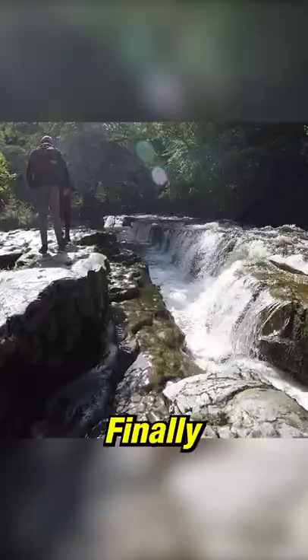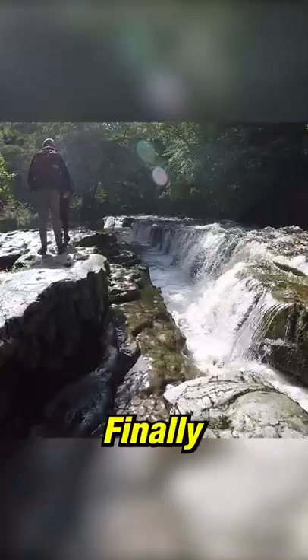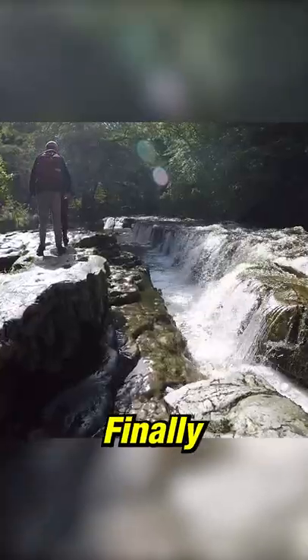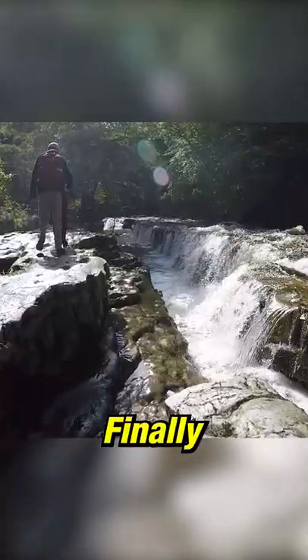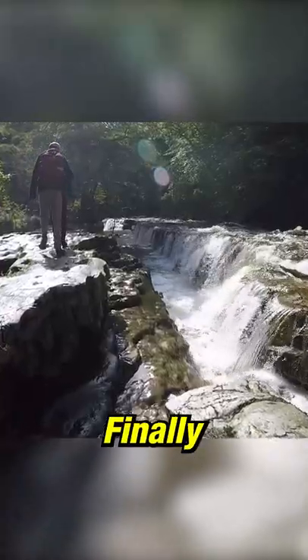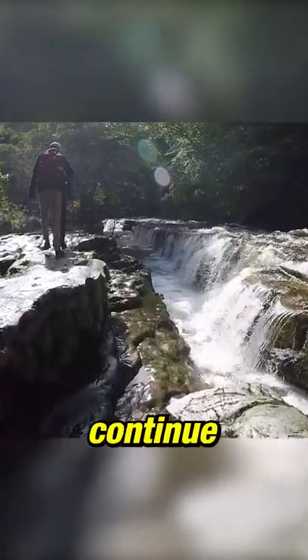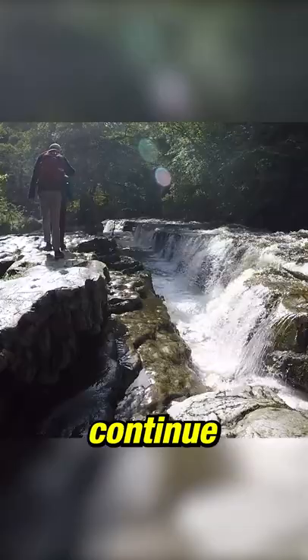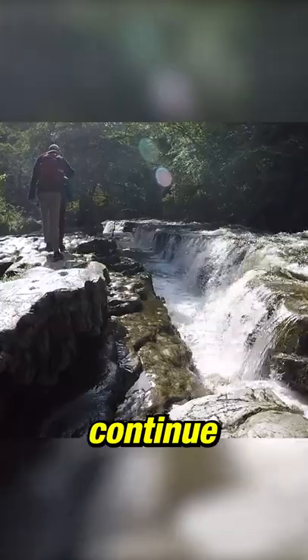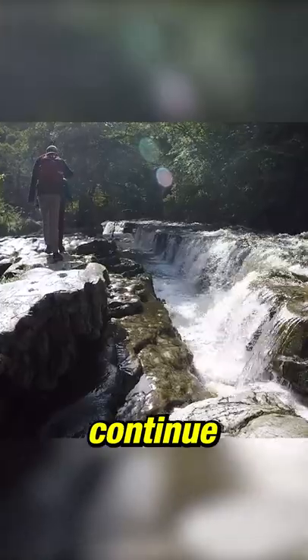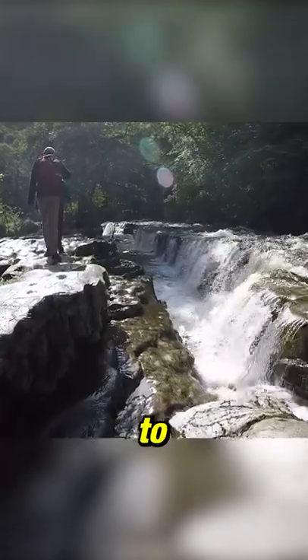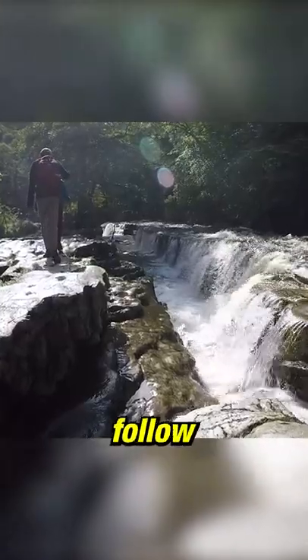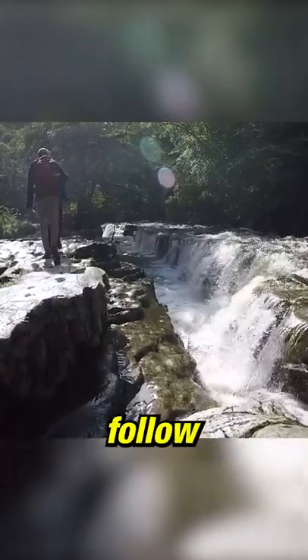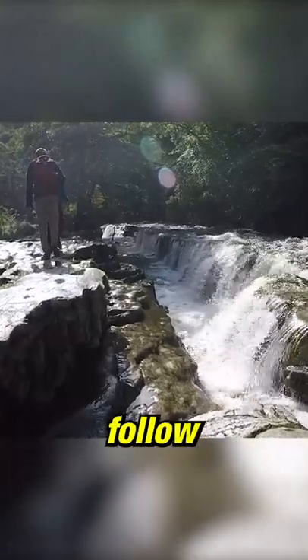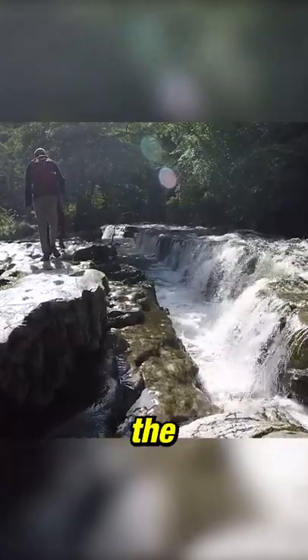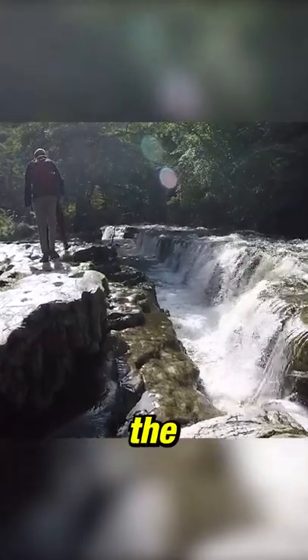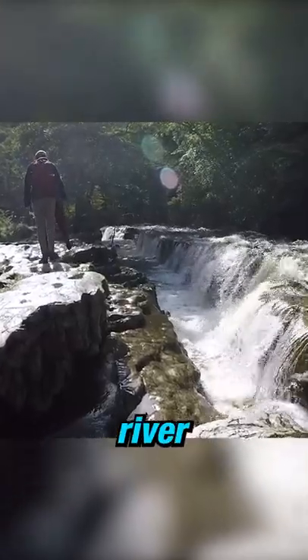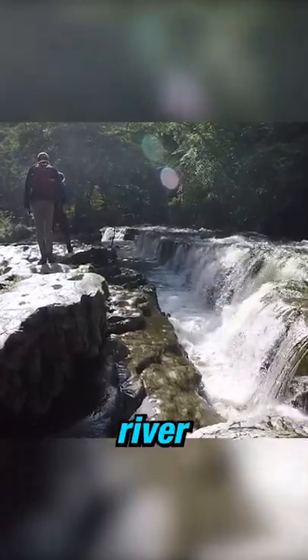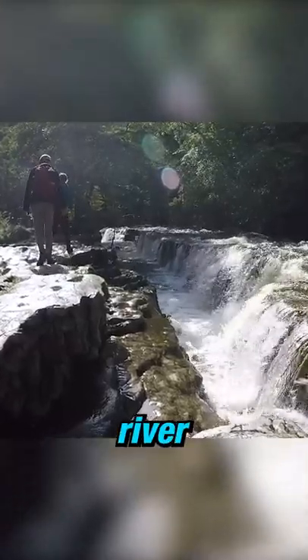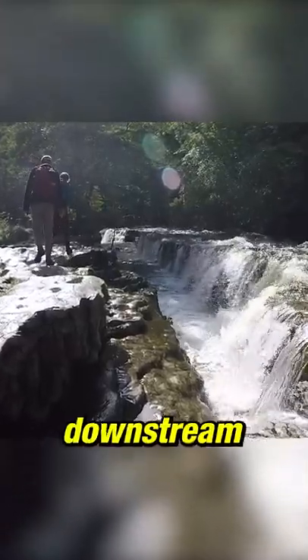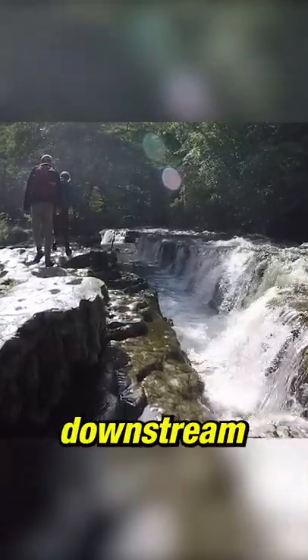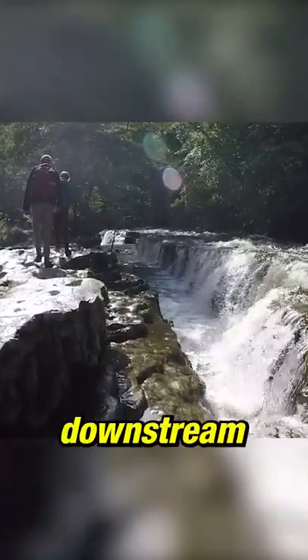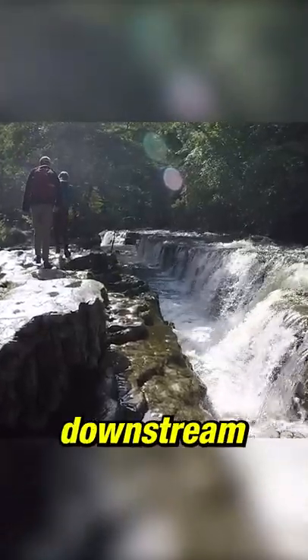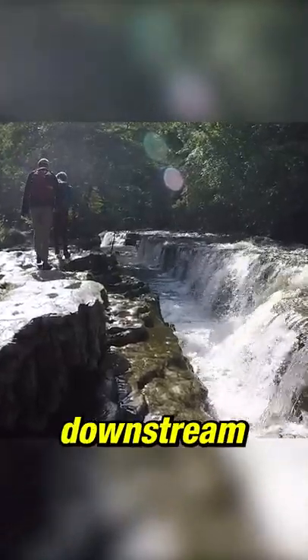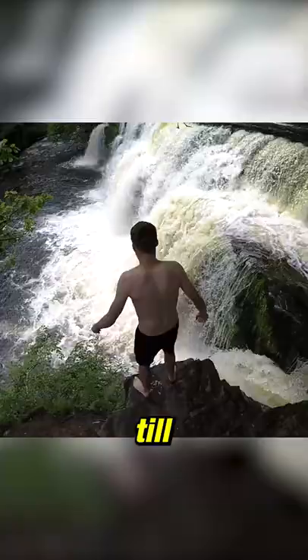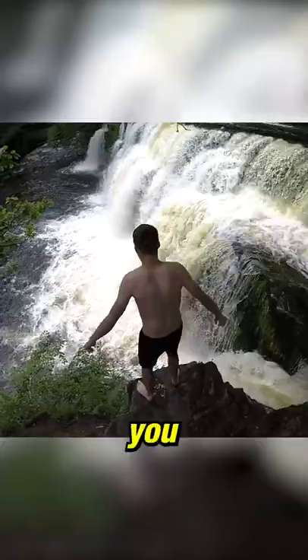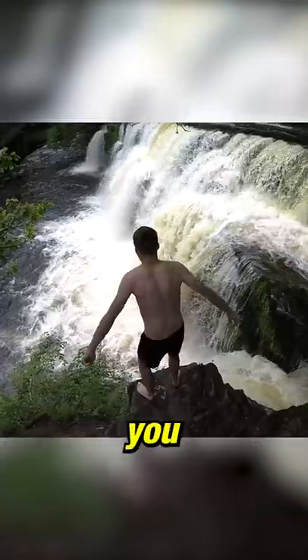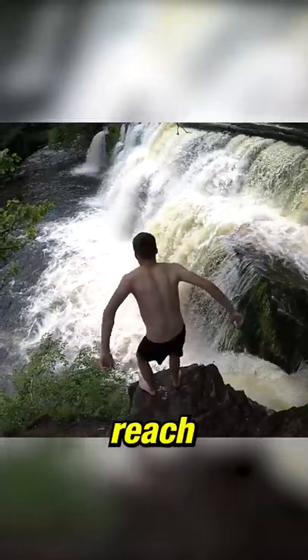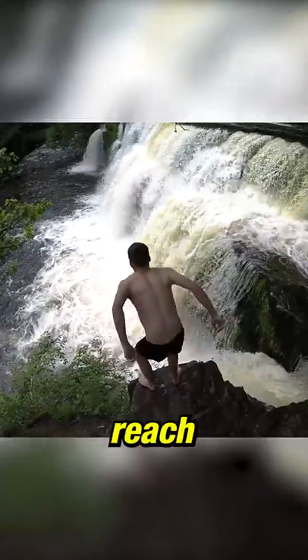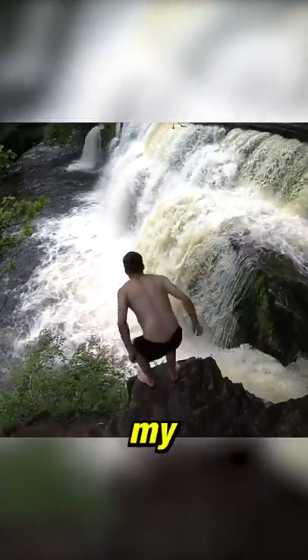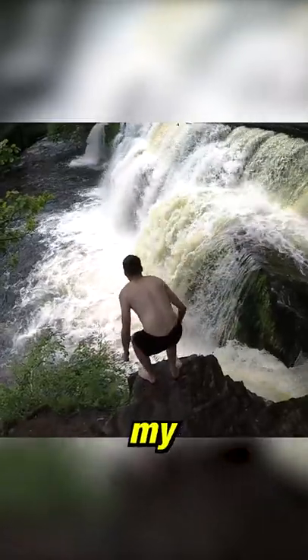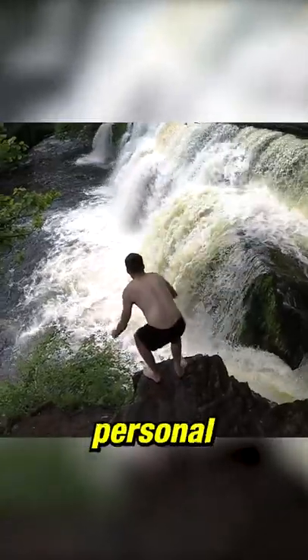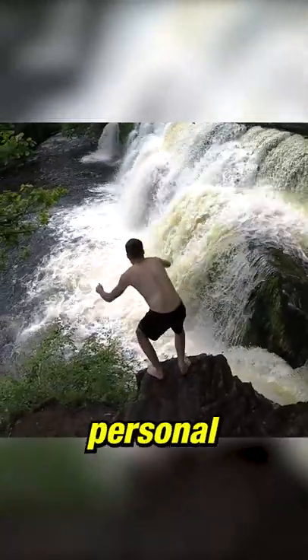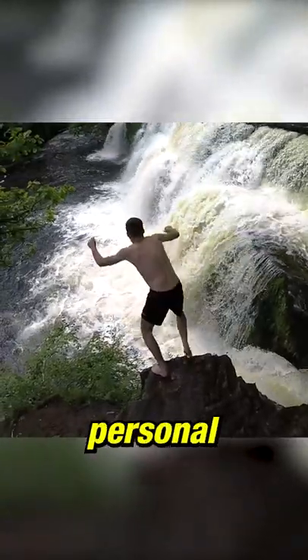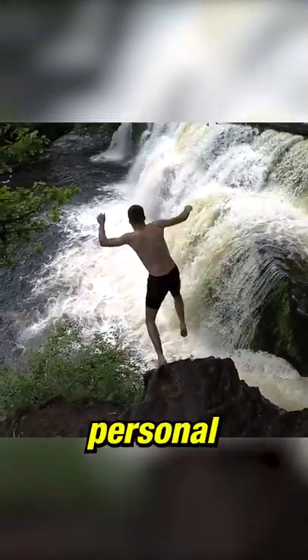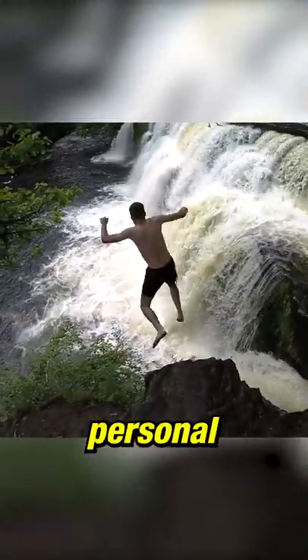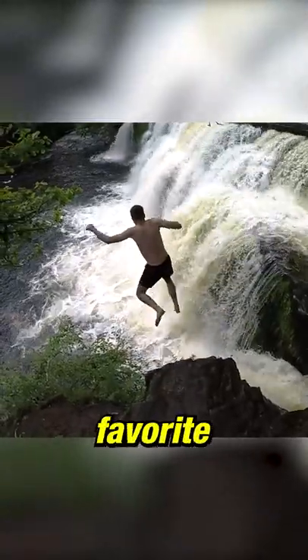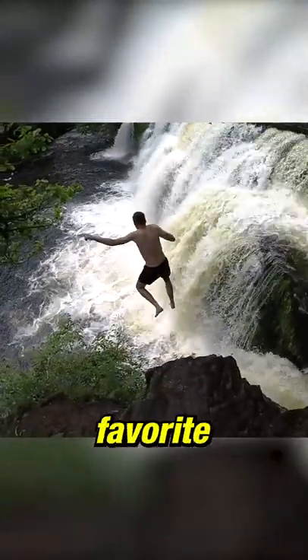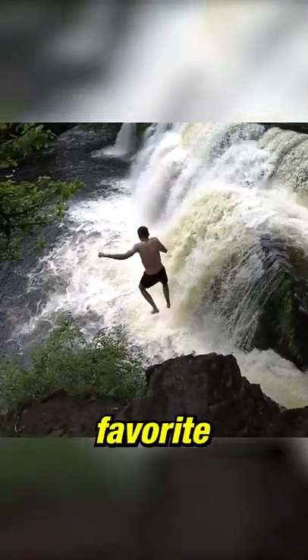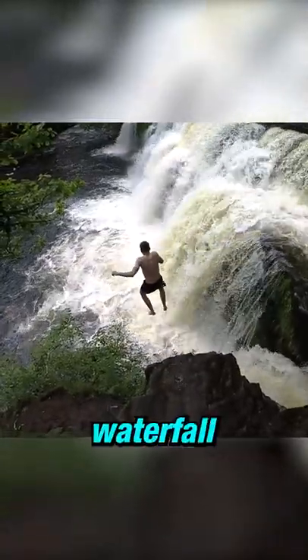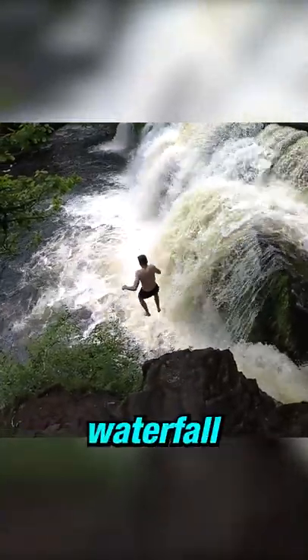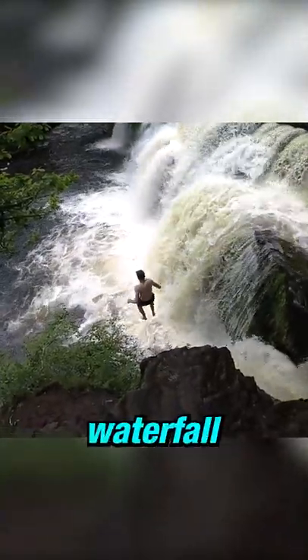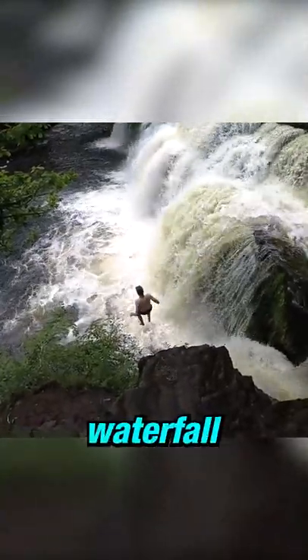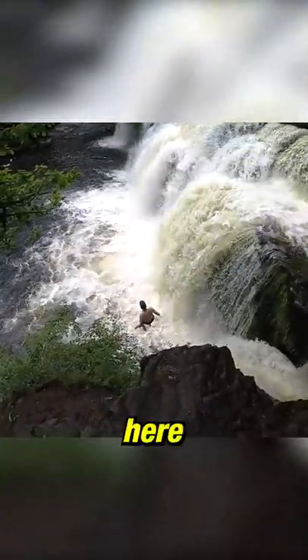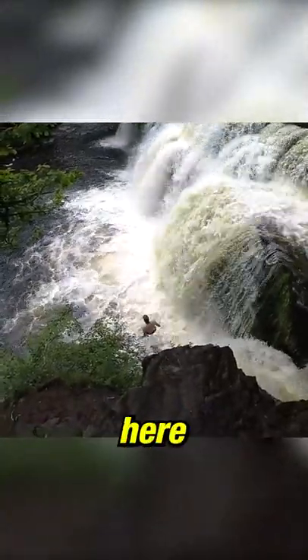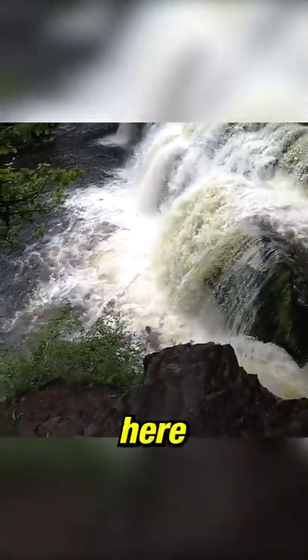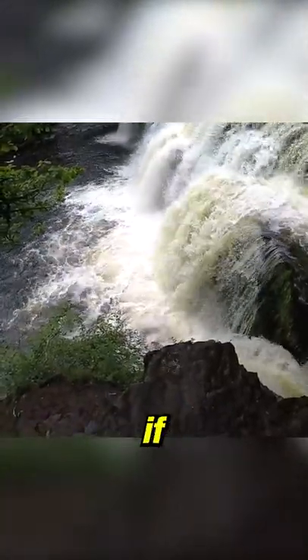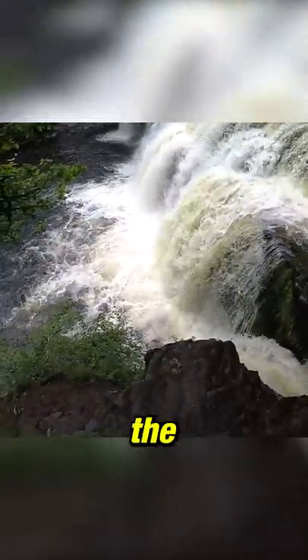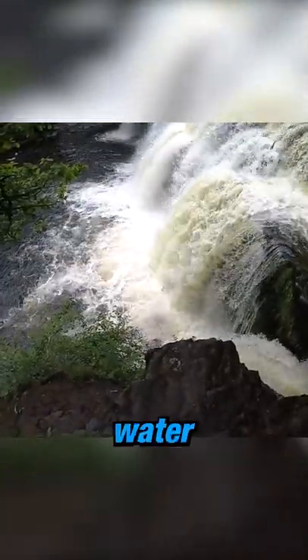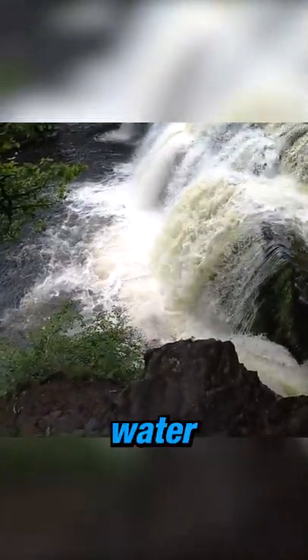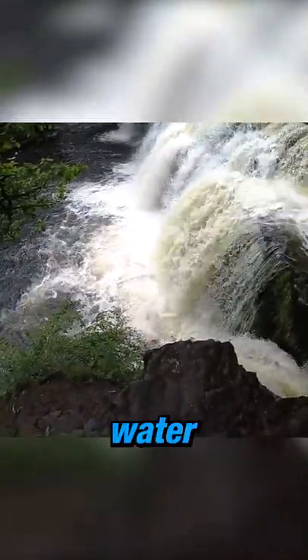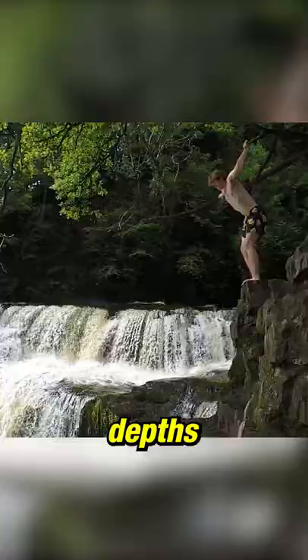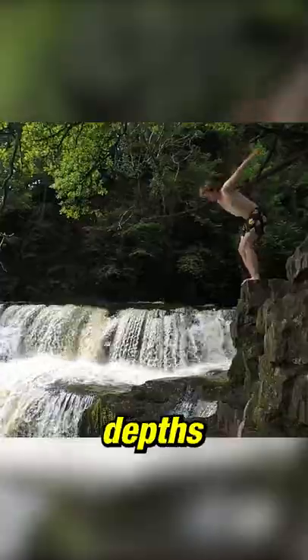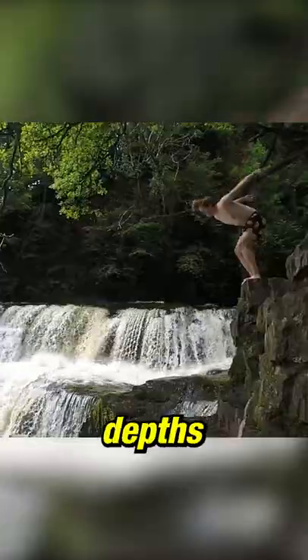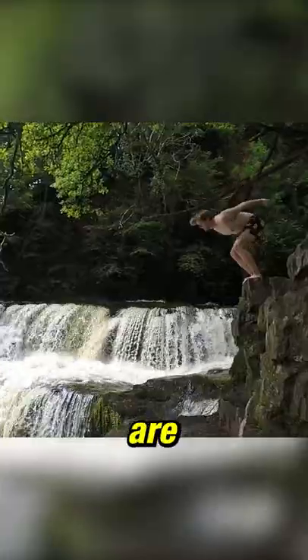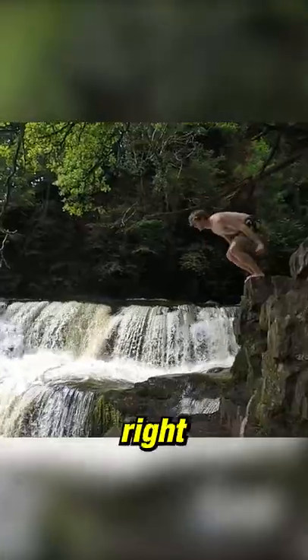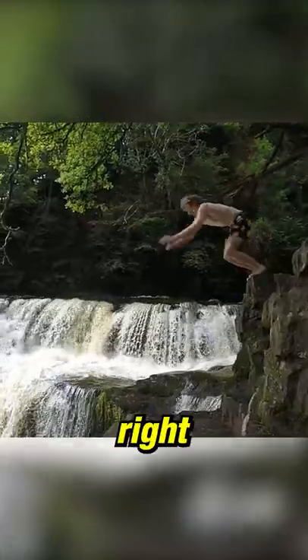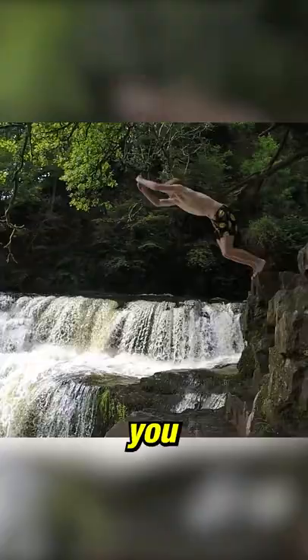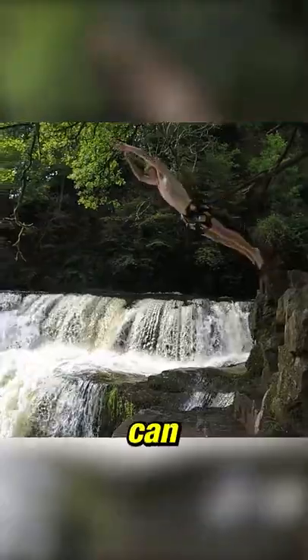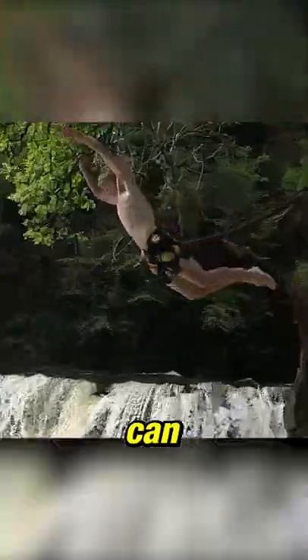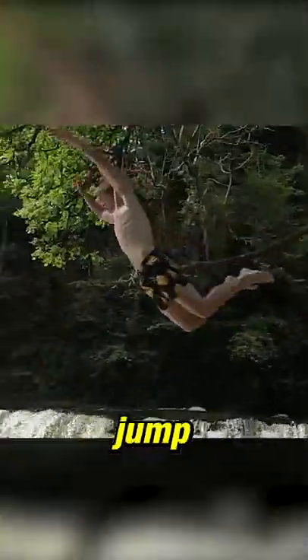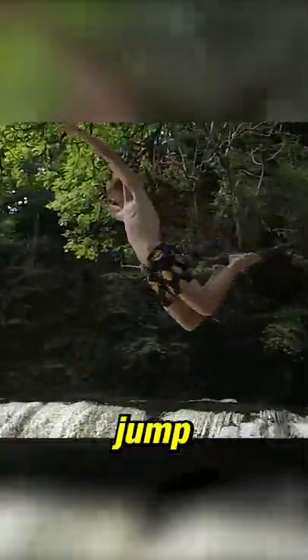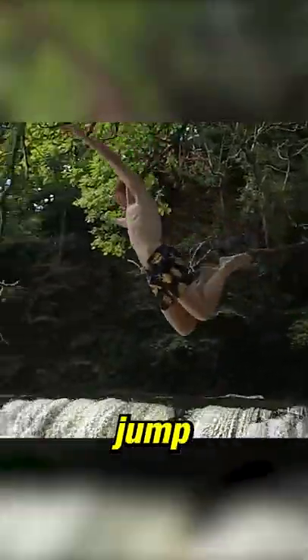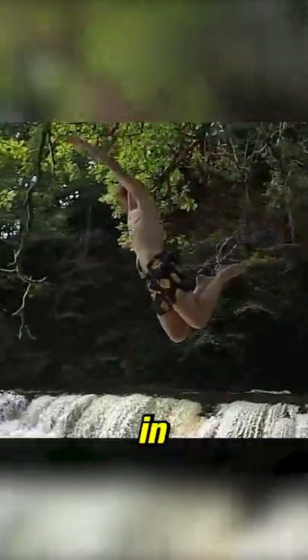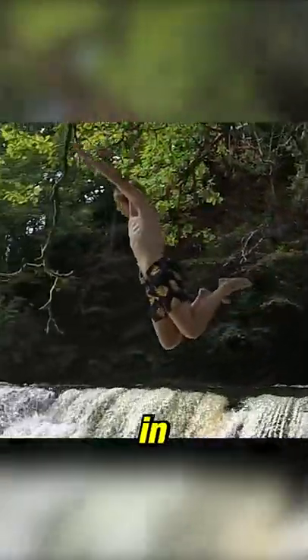Finally, continue to follow the river downstream until you reach my personal favorite waterfall. Here, if the water depths are right, you can jump in.